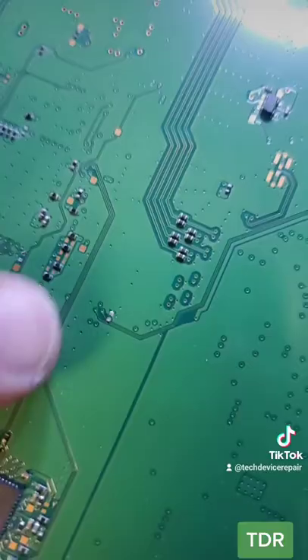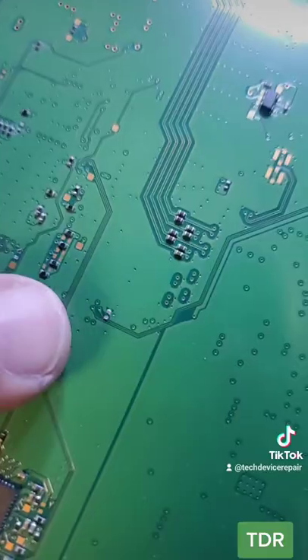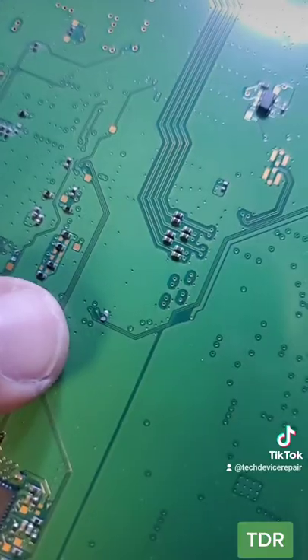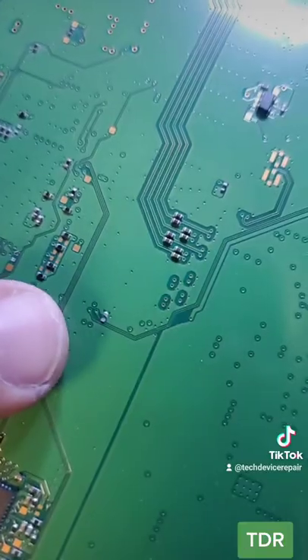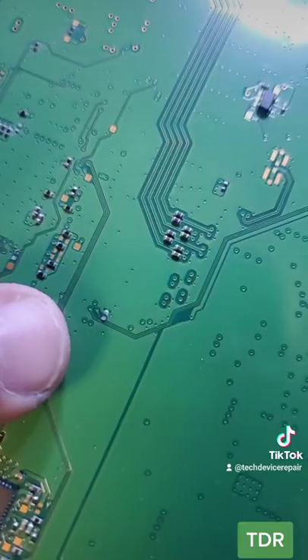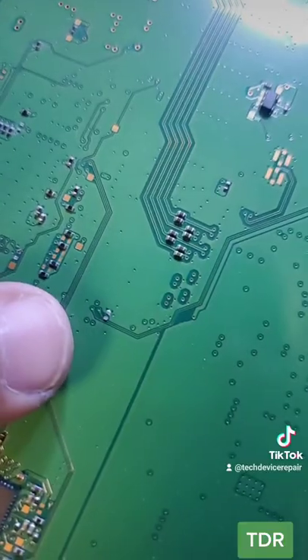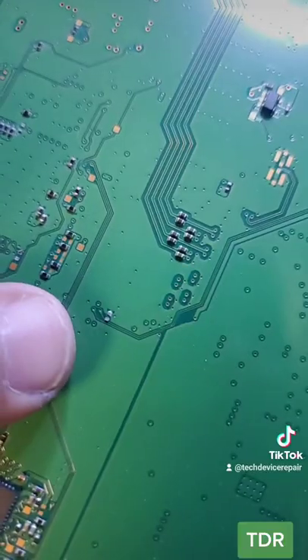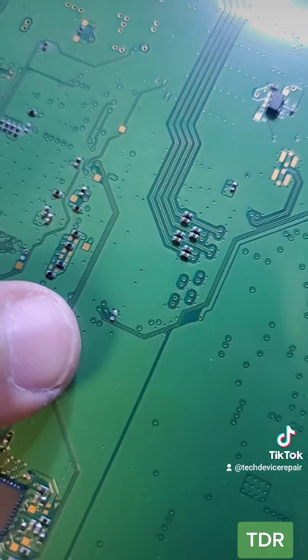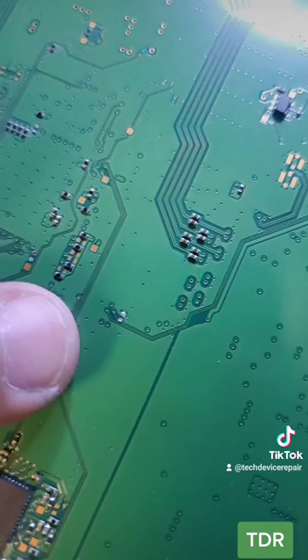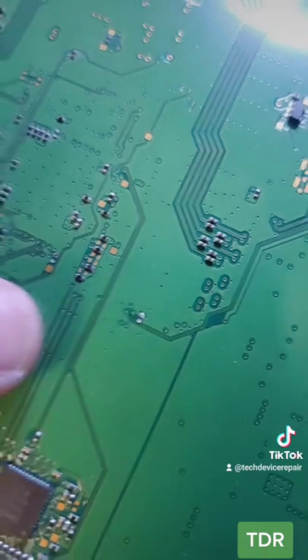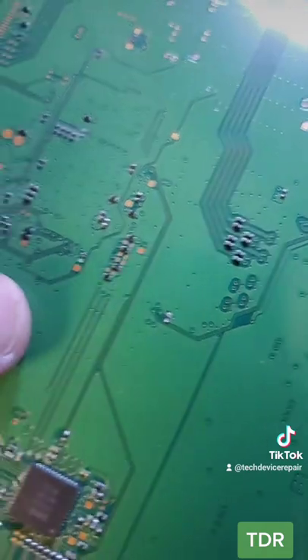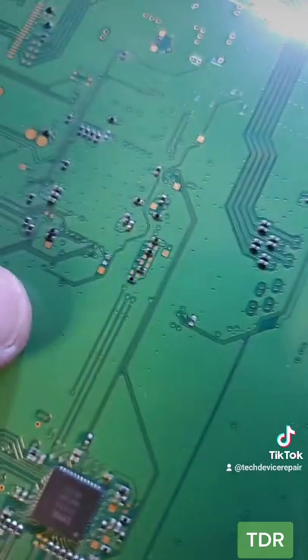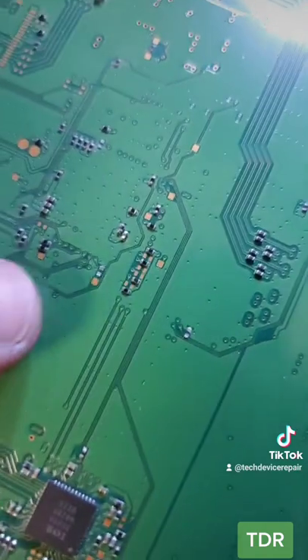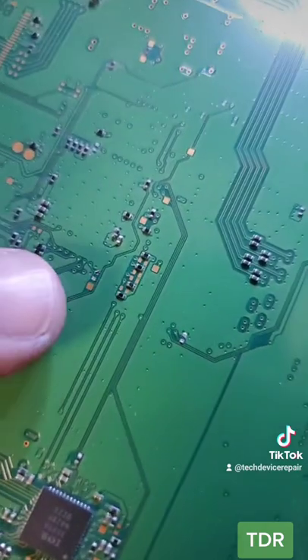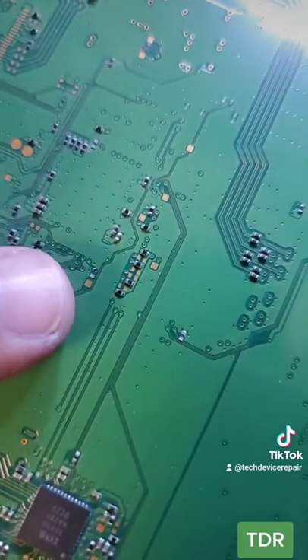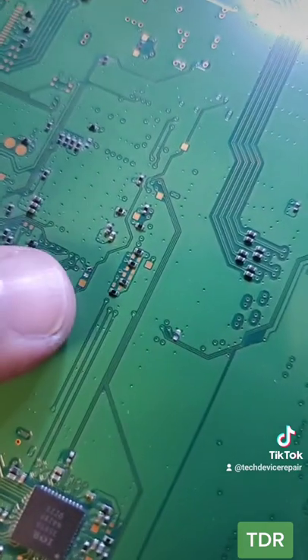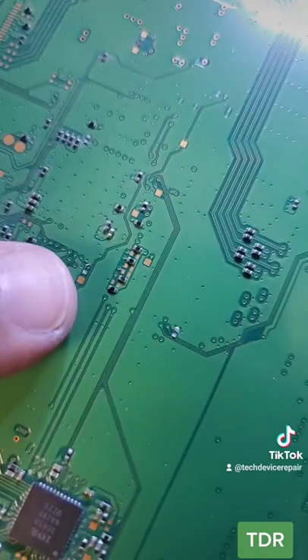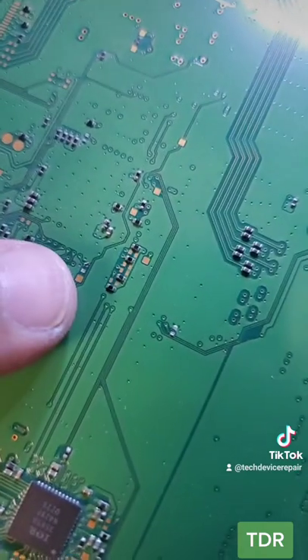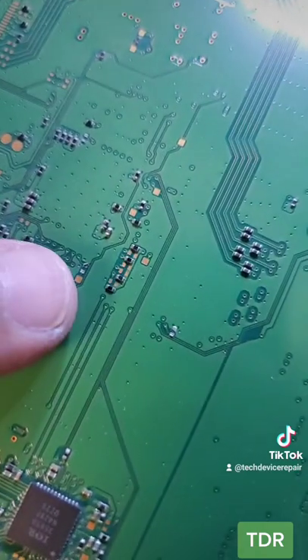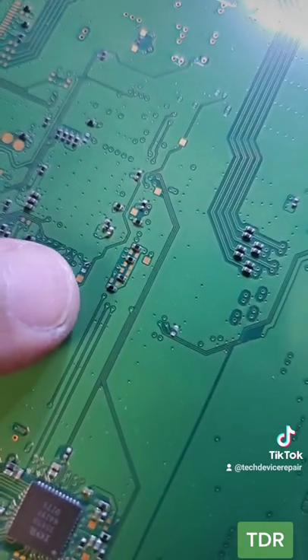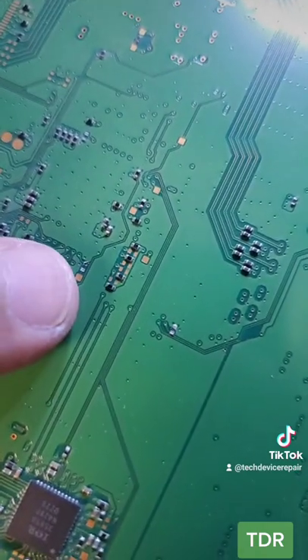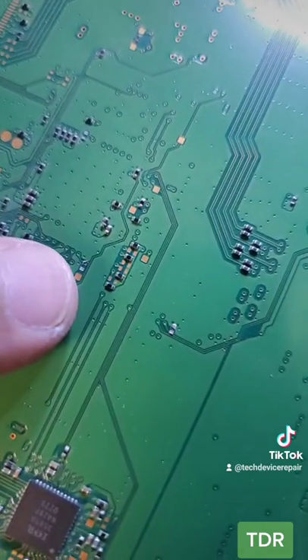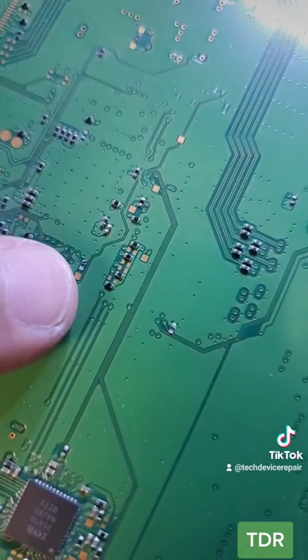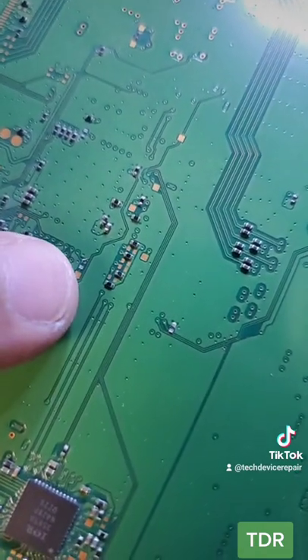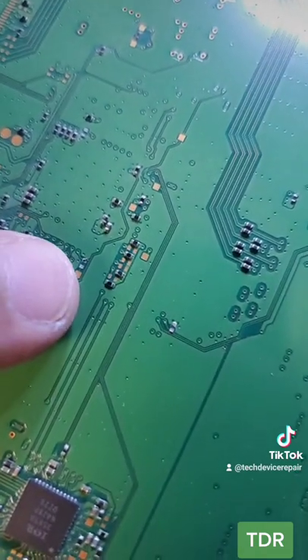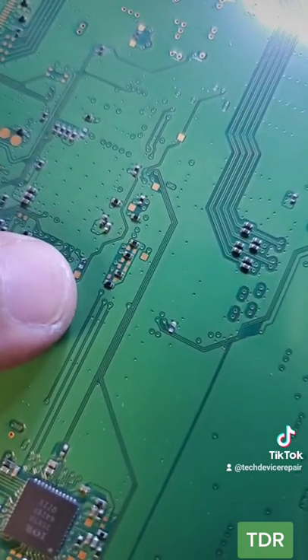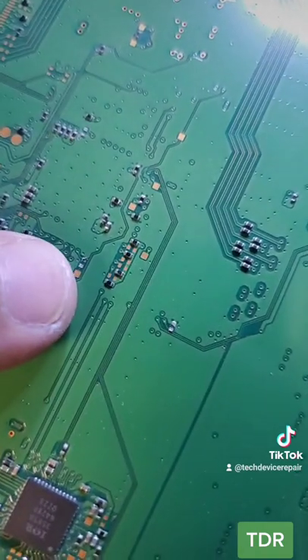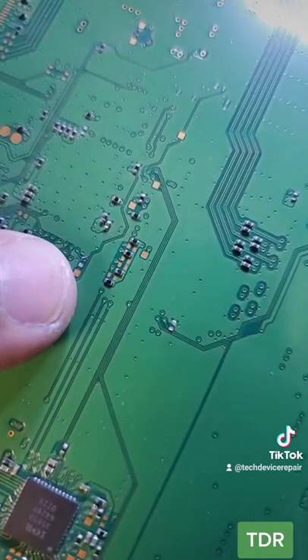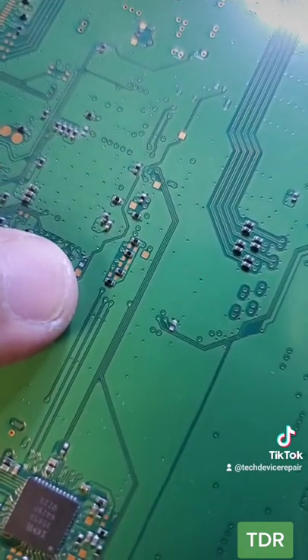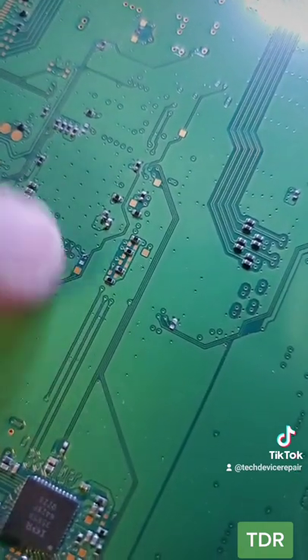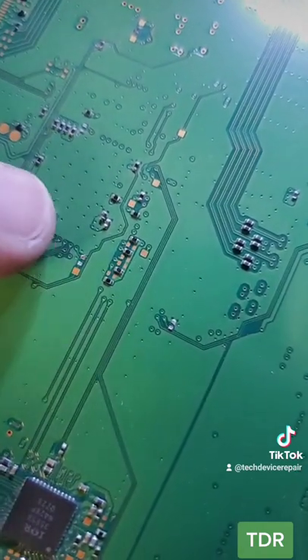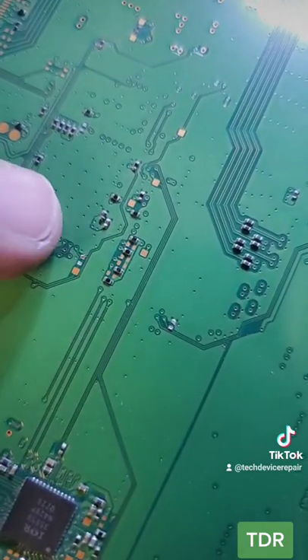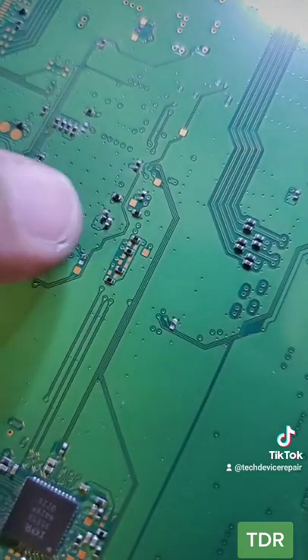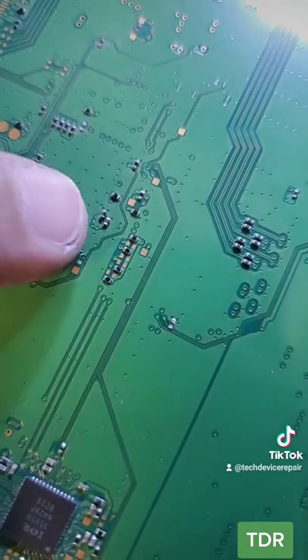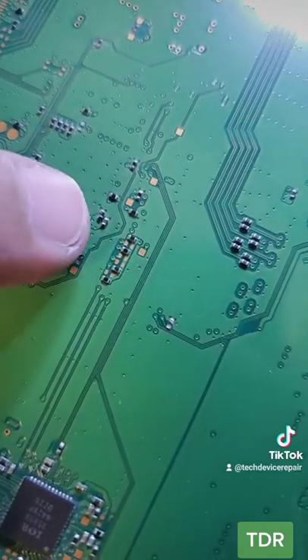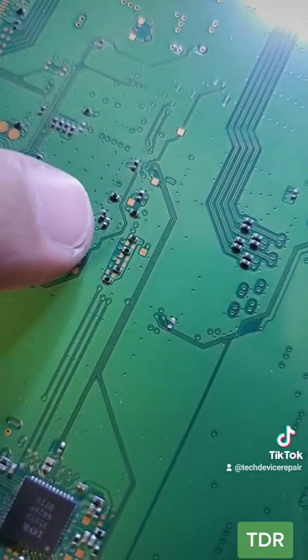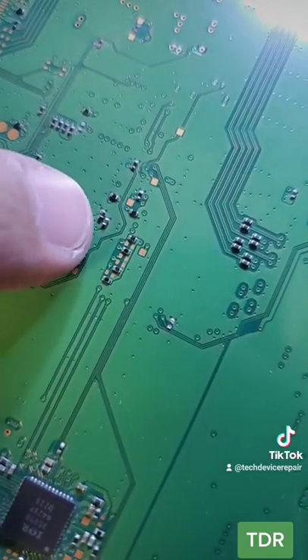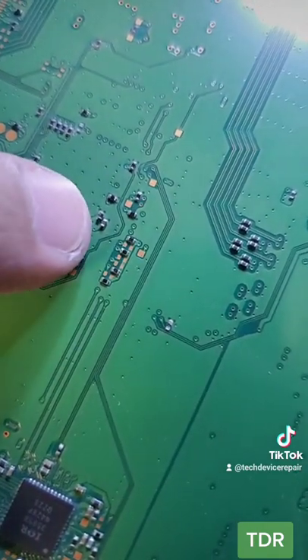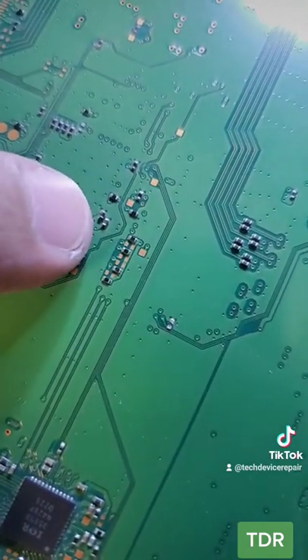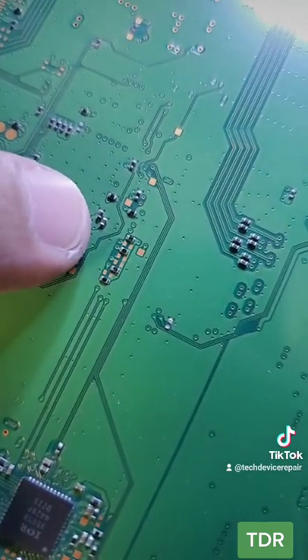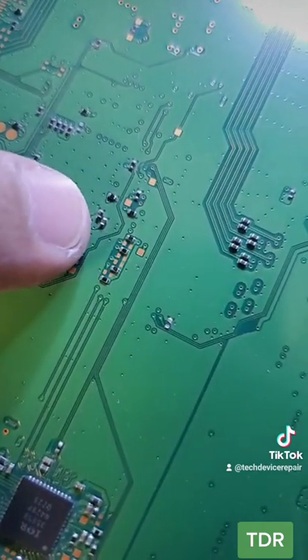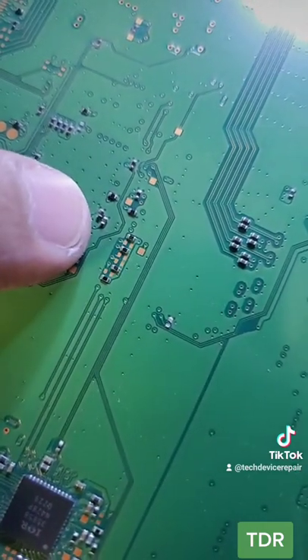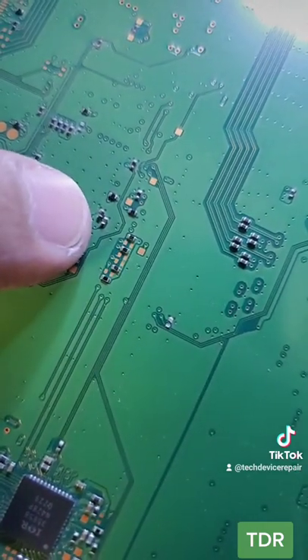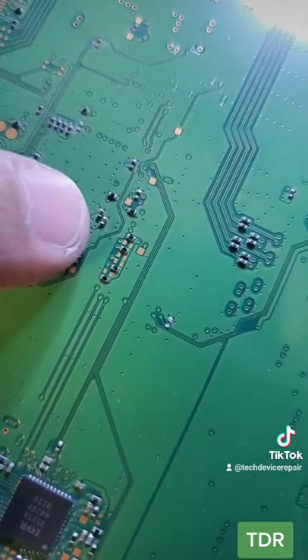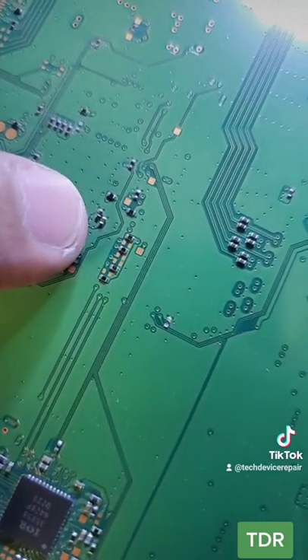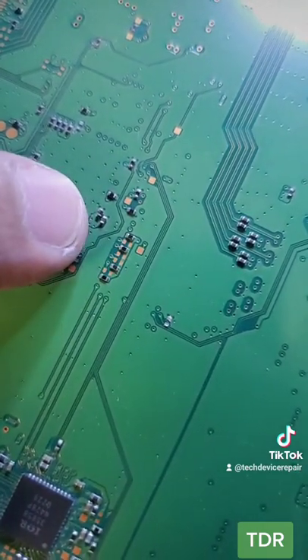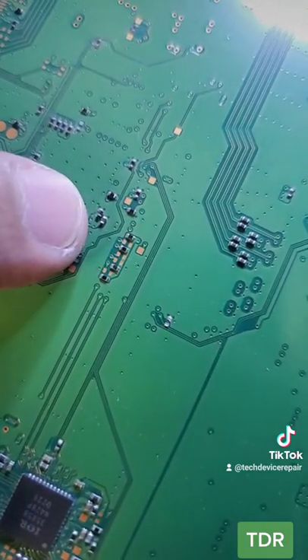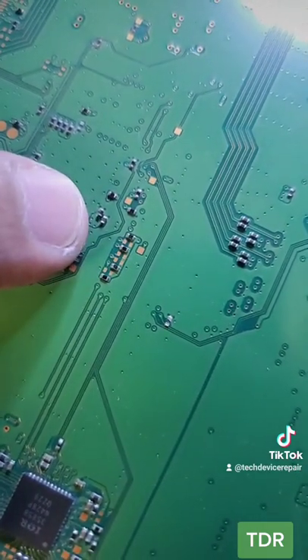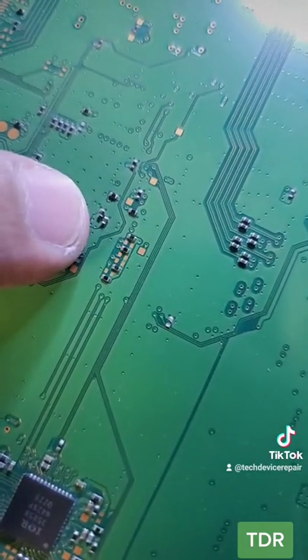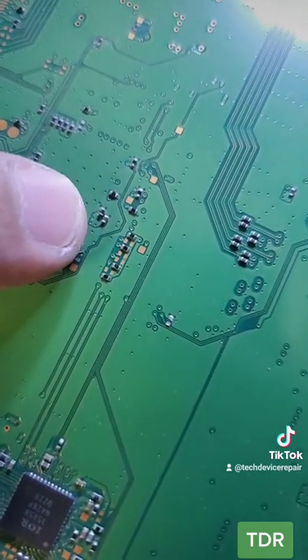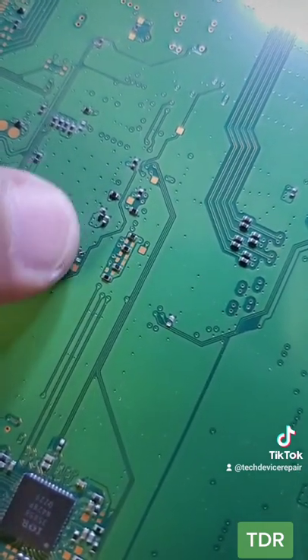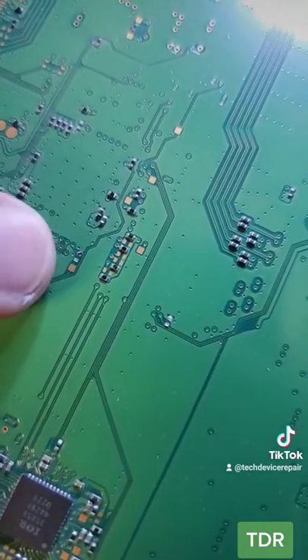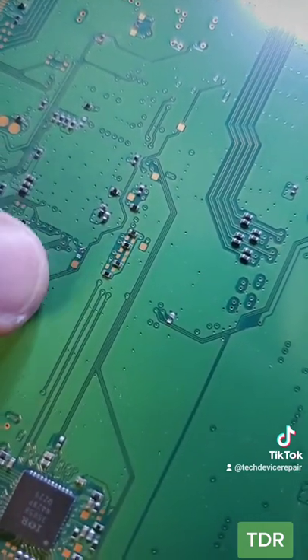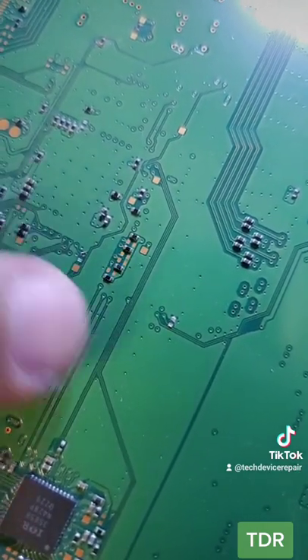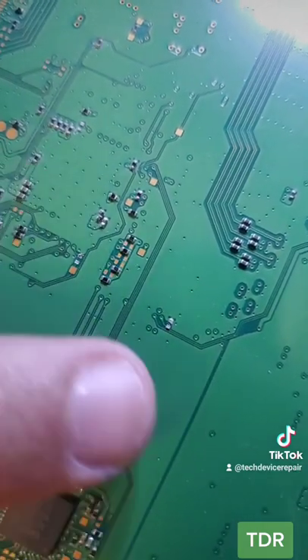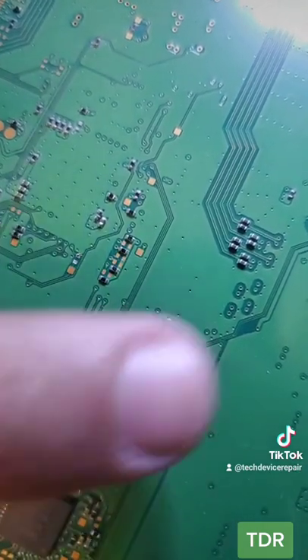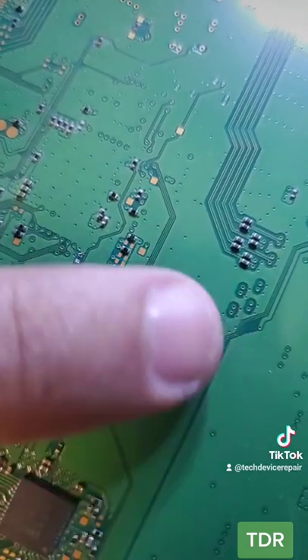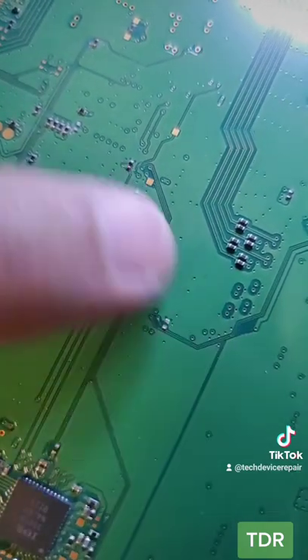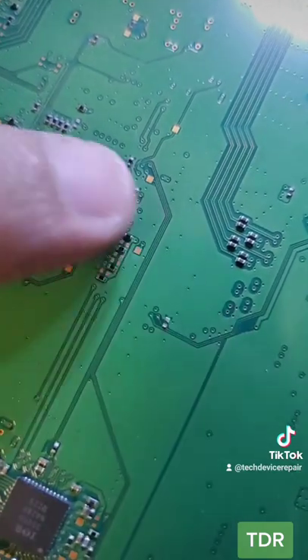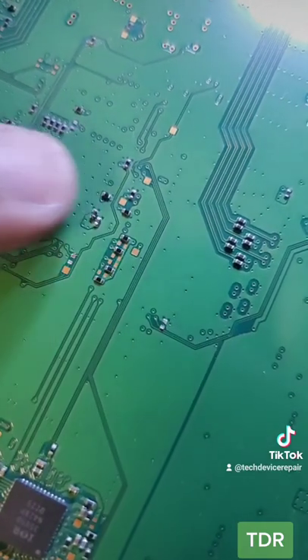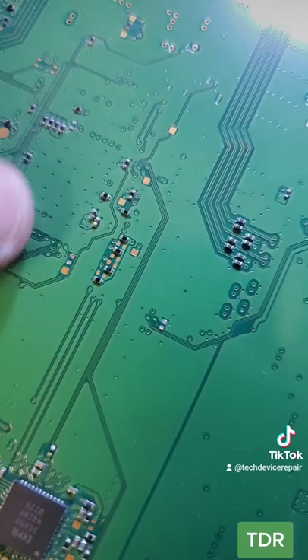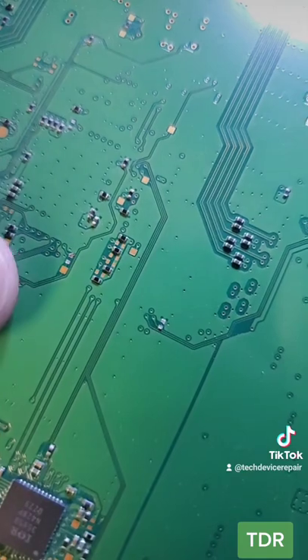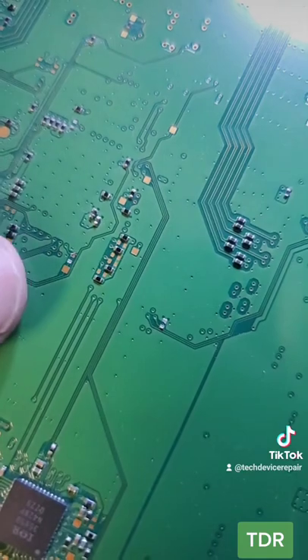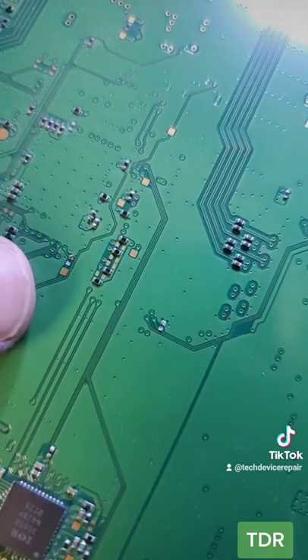There's another component missing here — this is the one that's responsible for the fan — and then there are a few more that are knocked off. Let's fix all these.